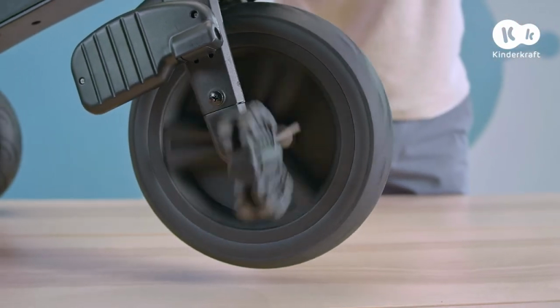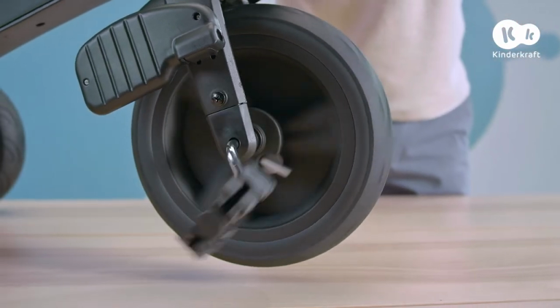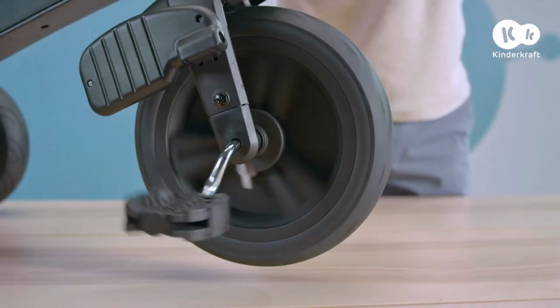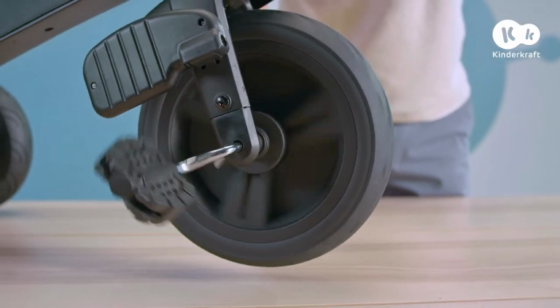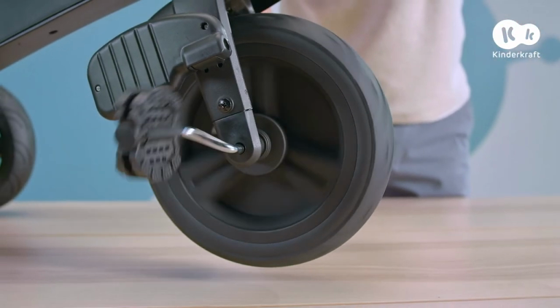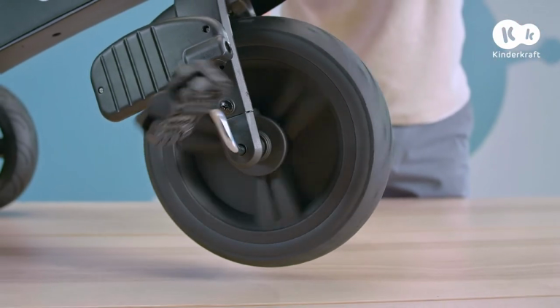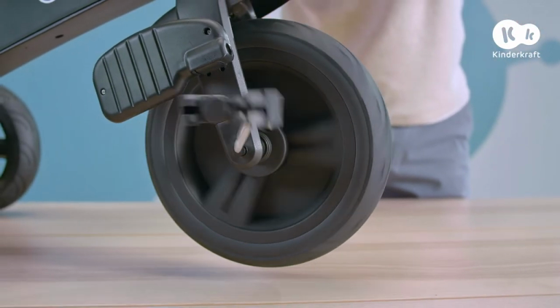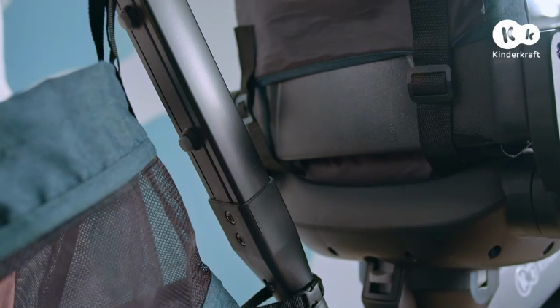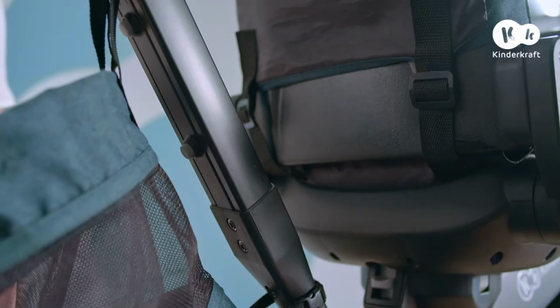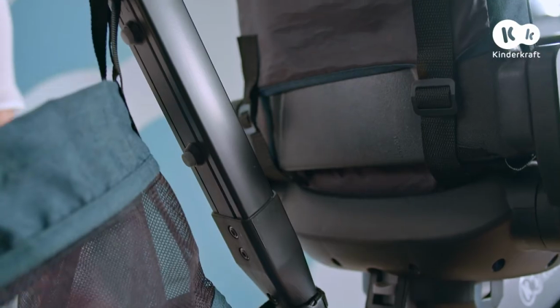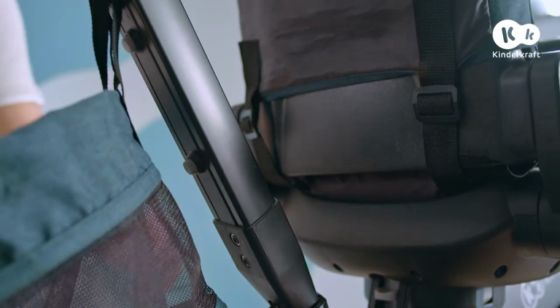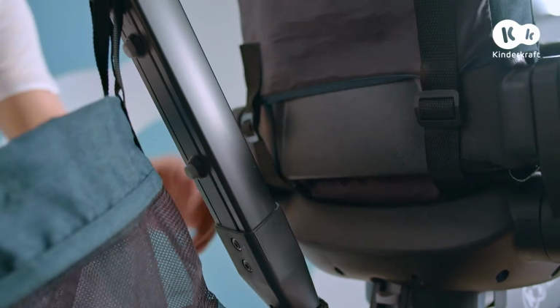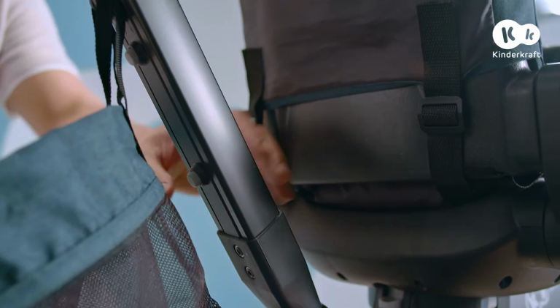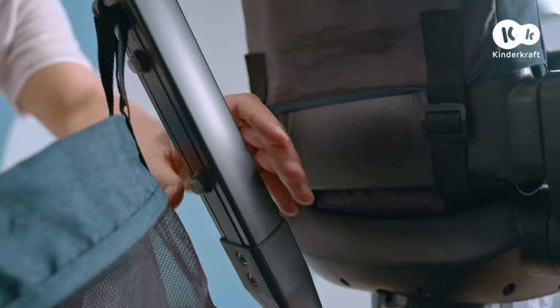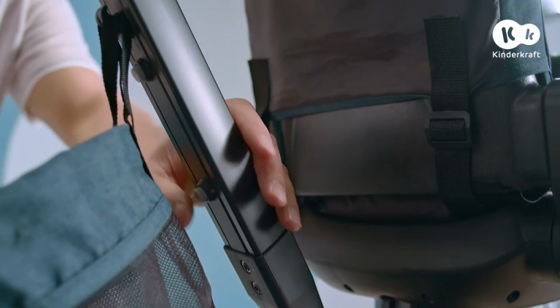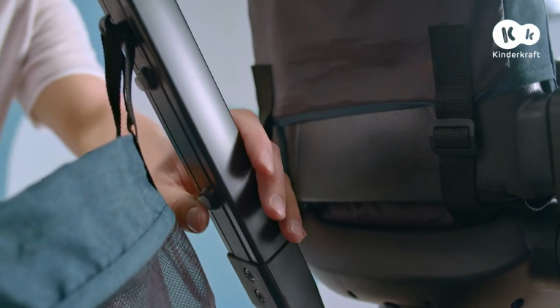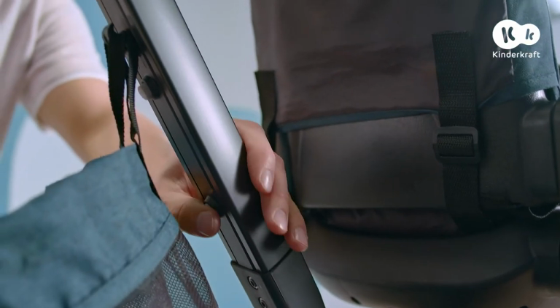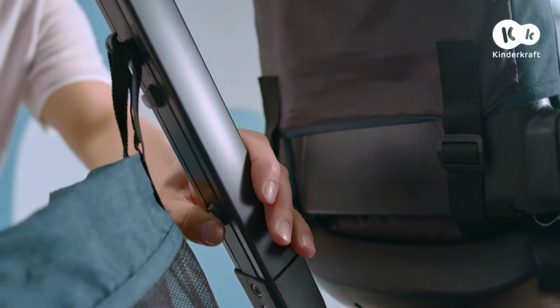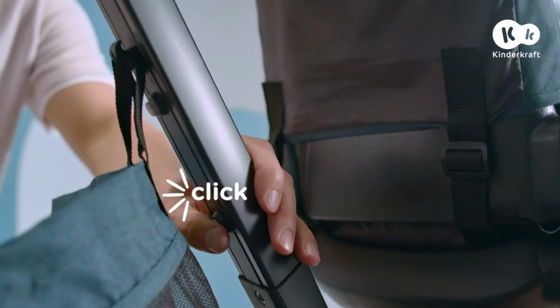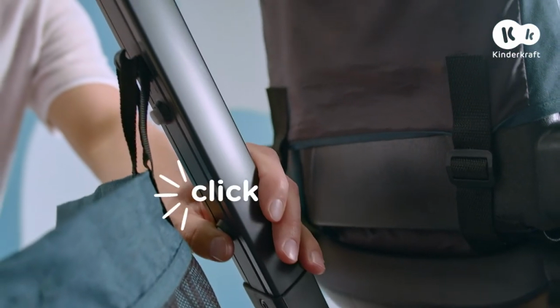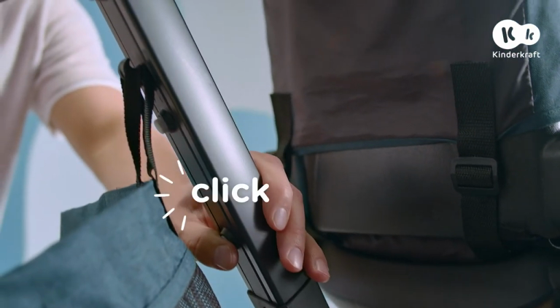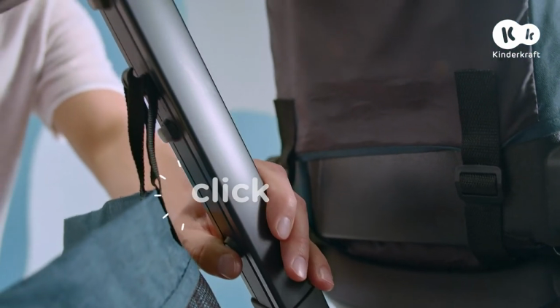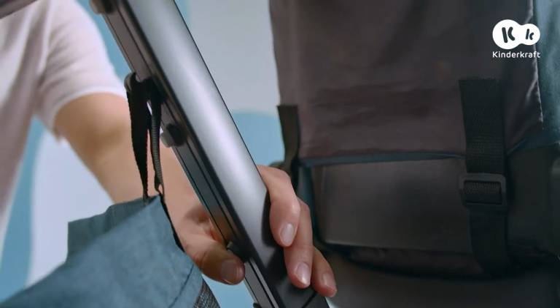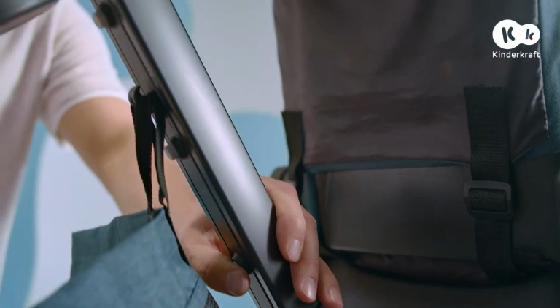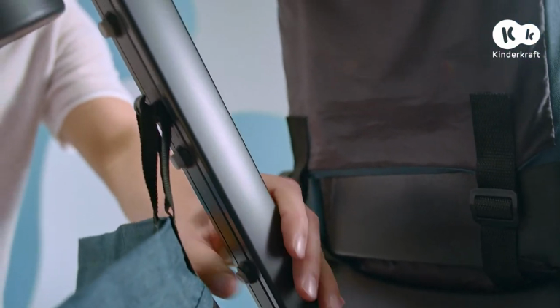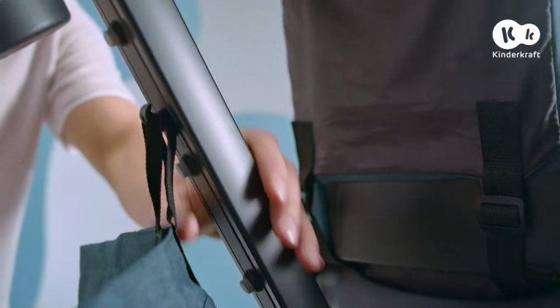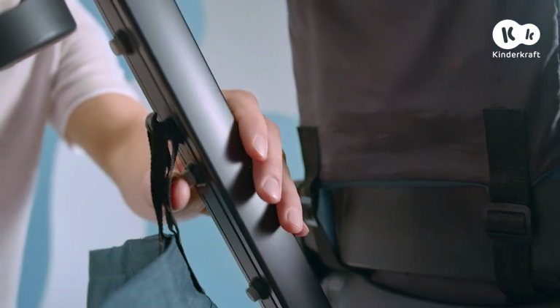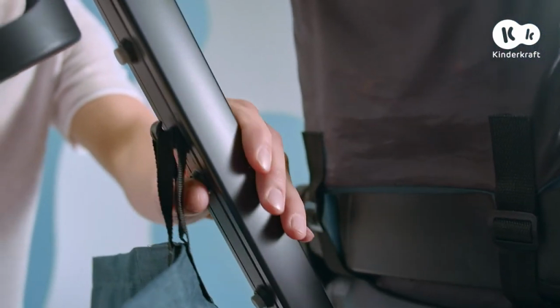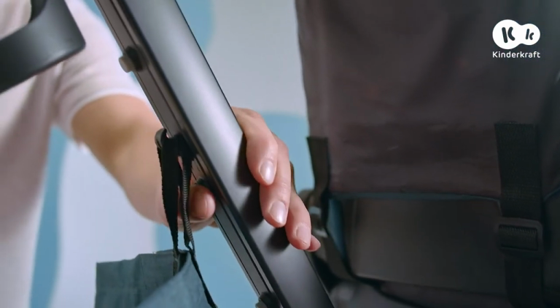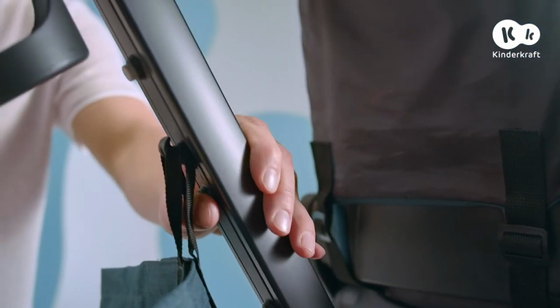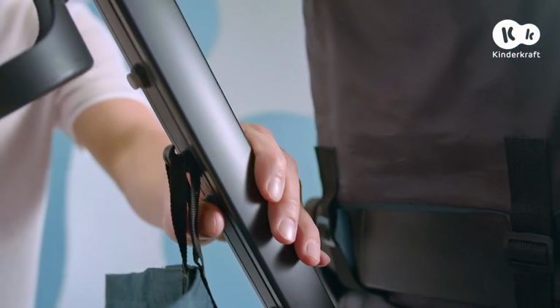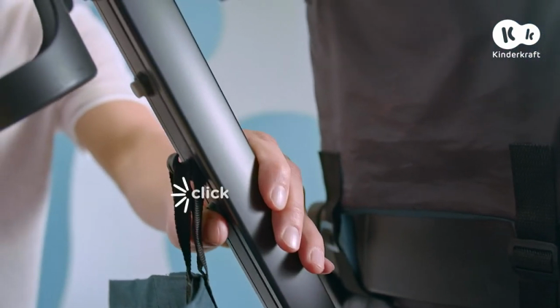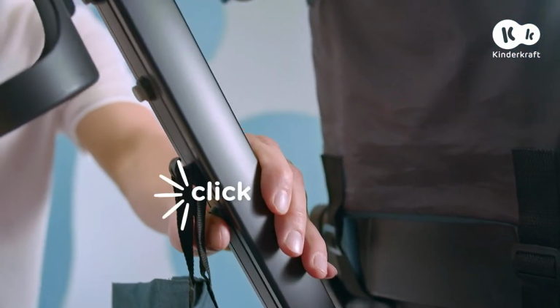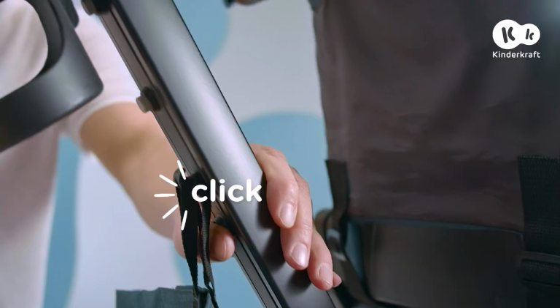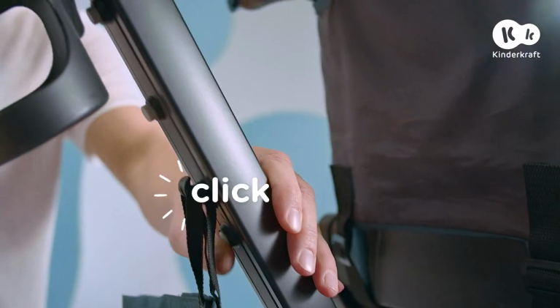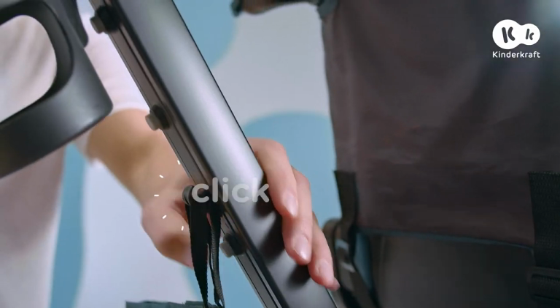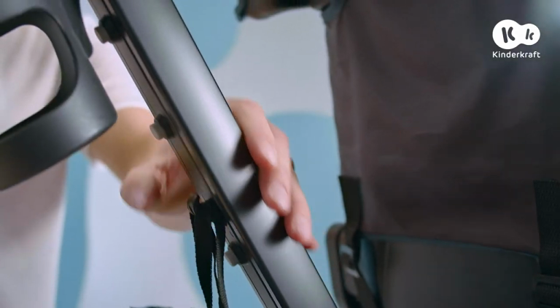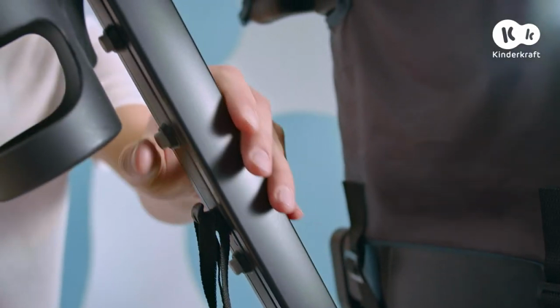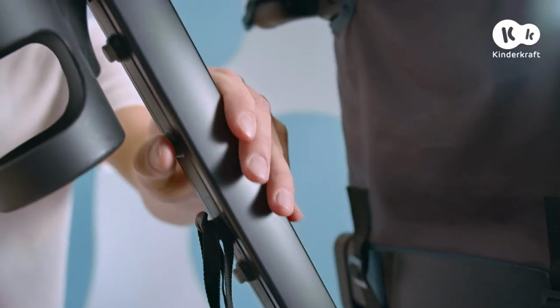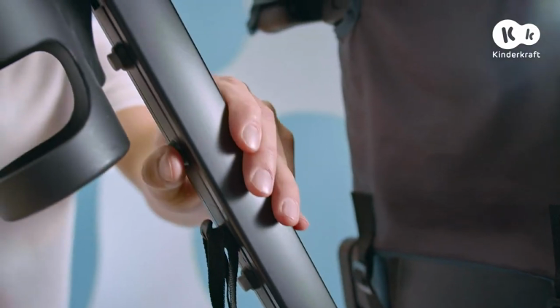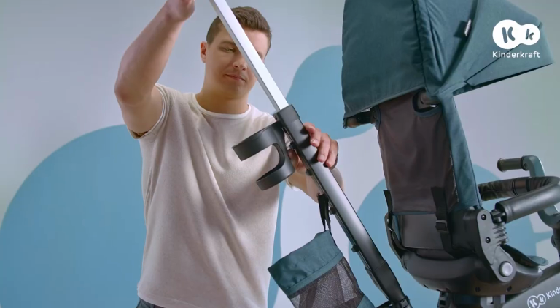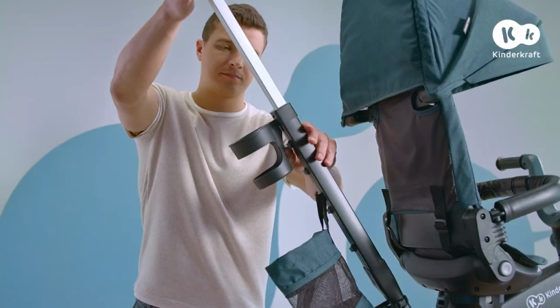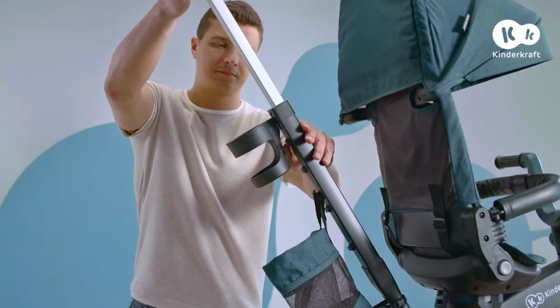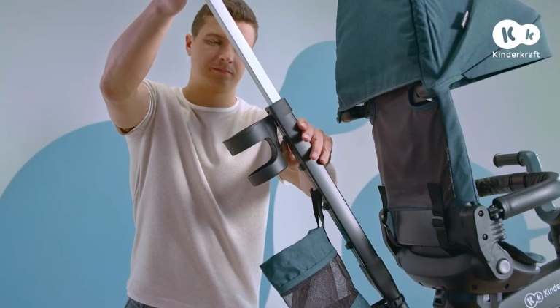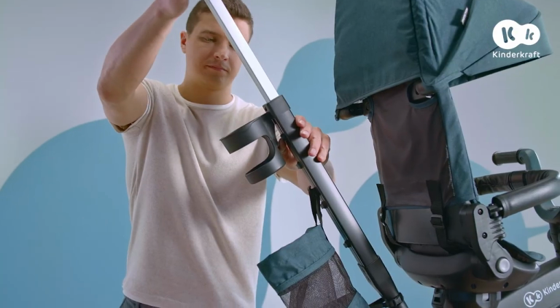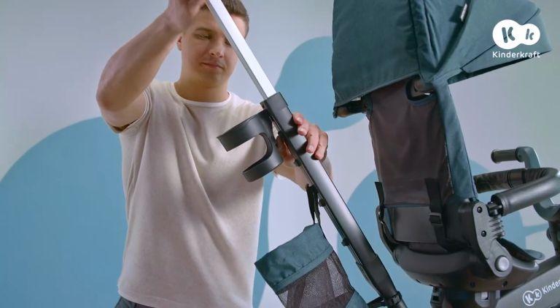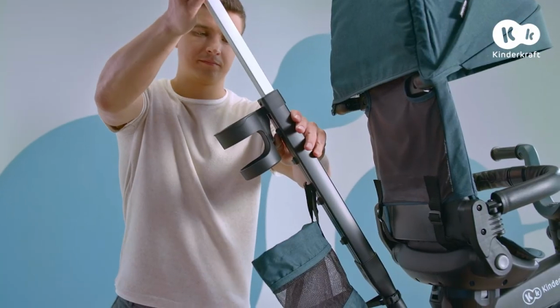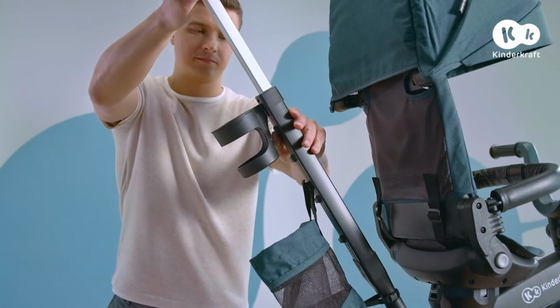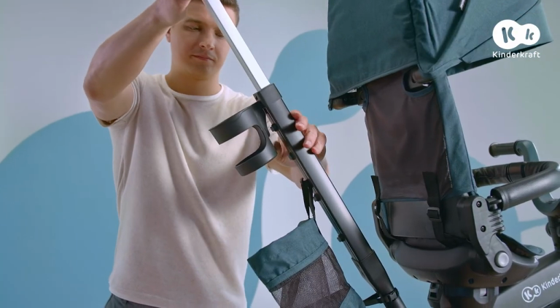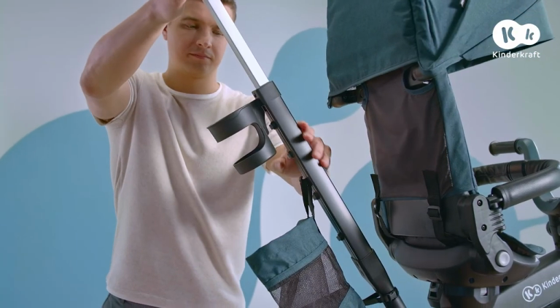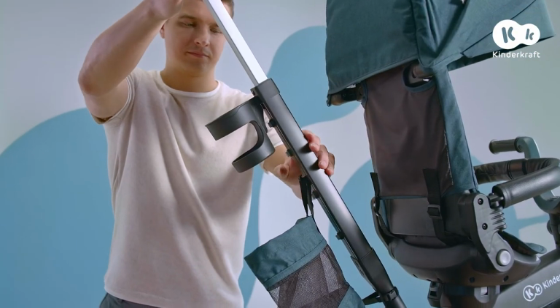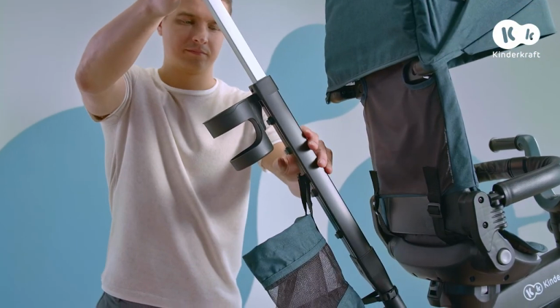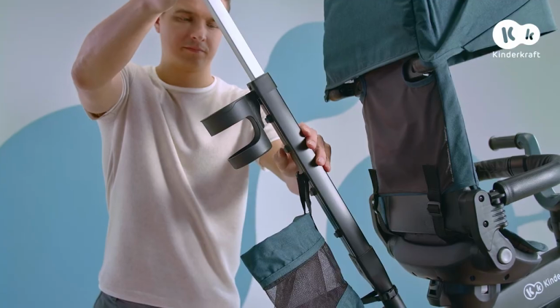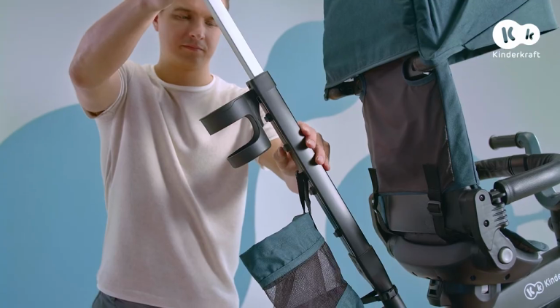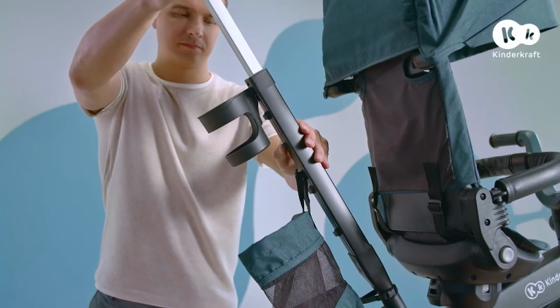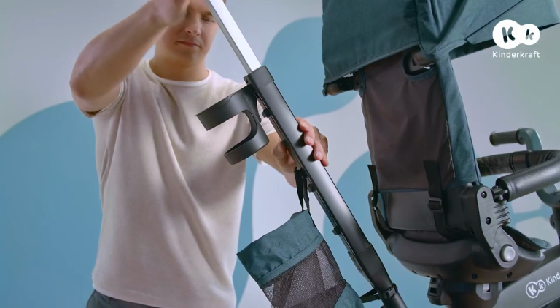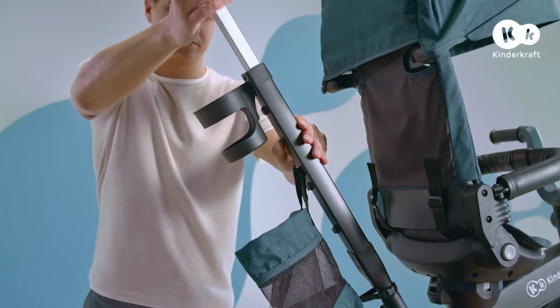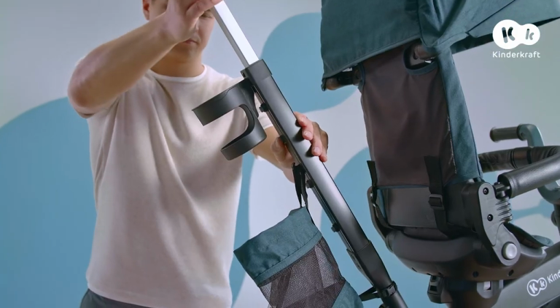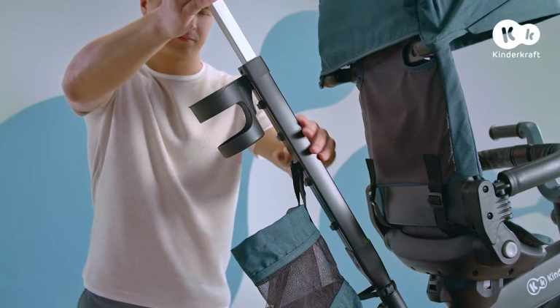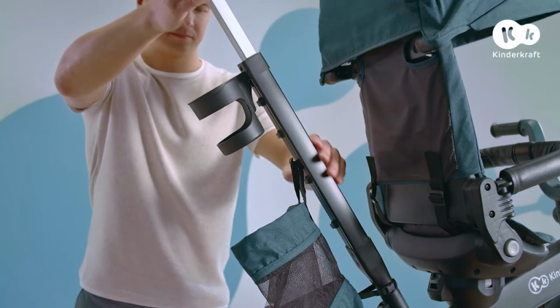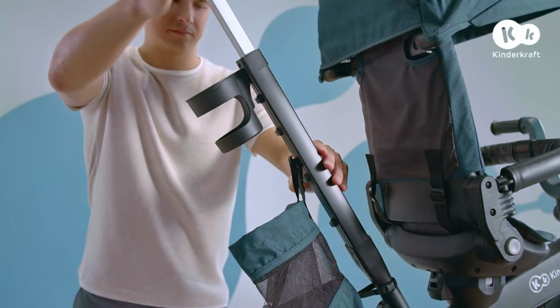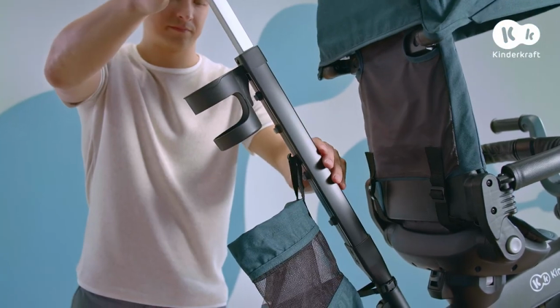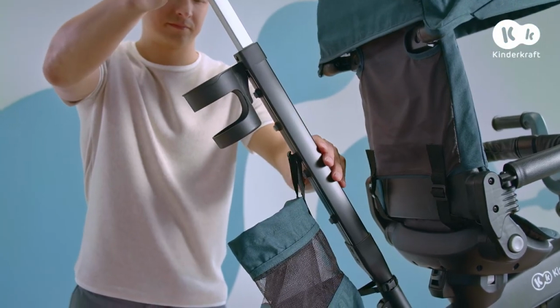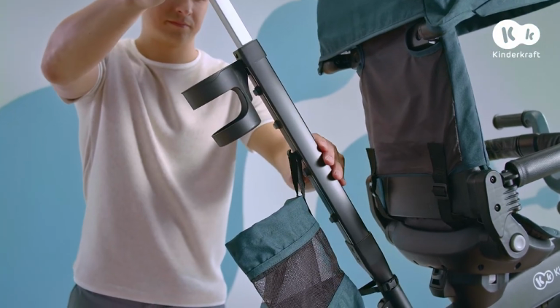The height of the parent's handle can be changed easily. Press the selected button, then raise and lower until you hear the locking sound.